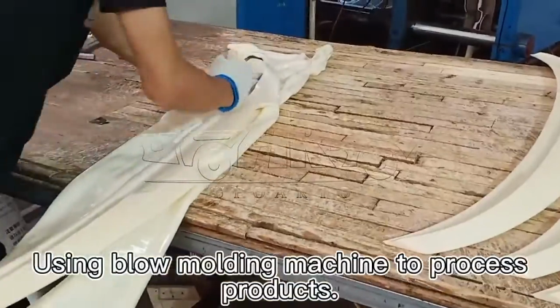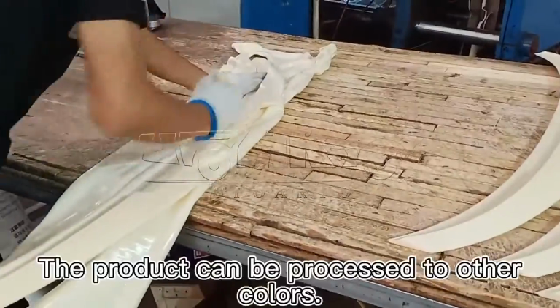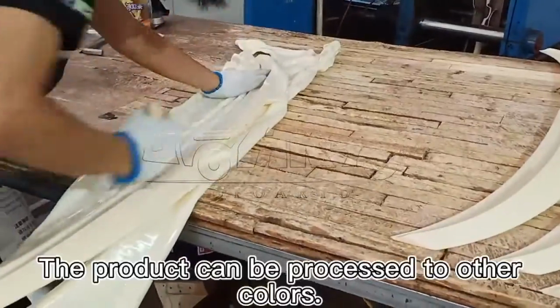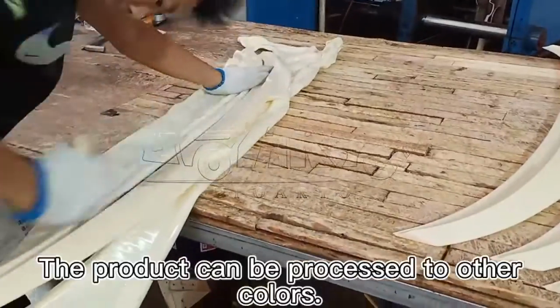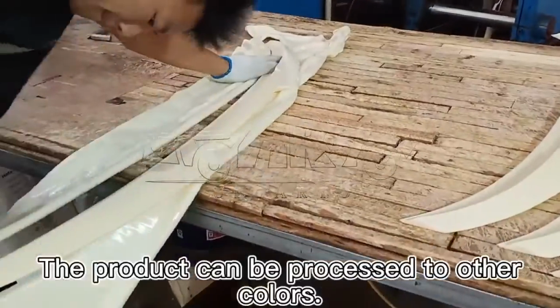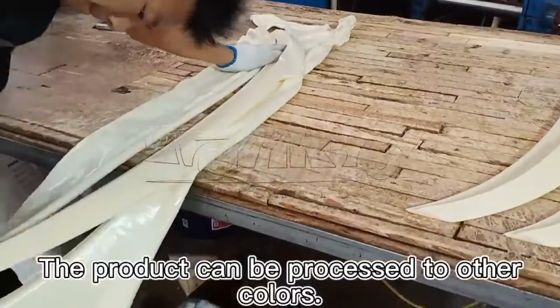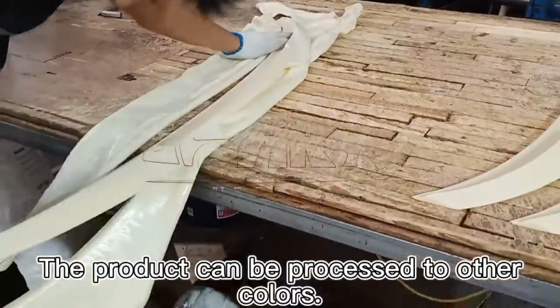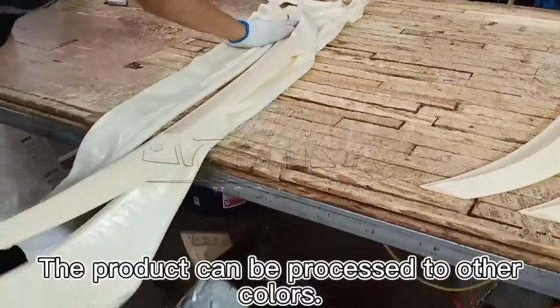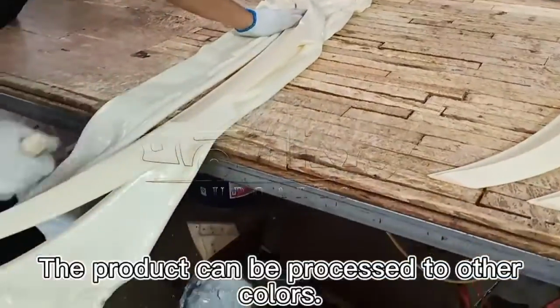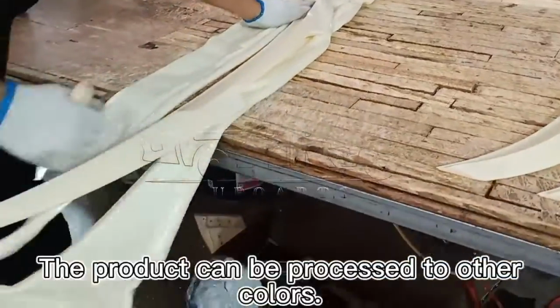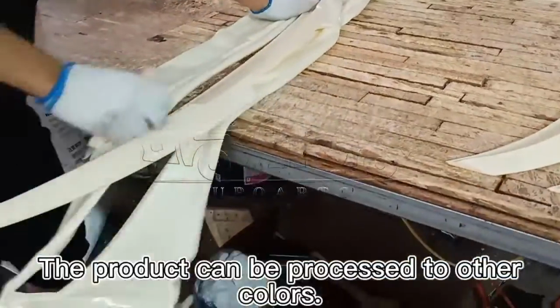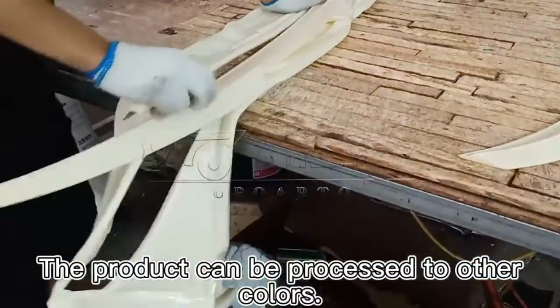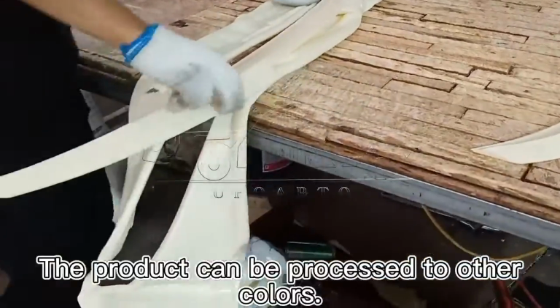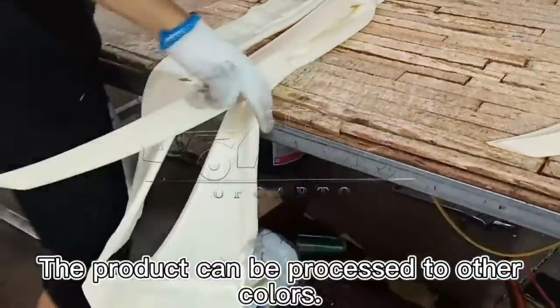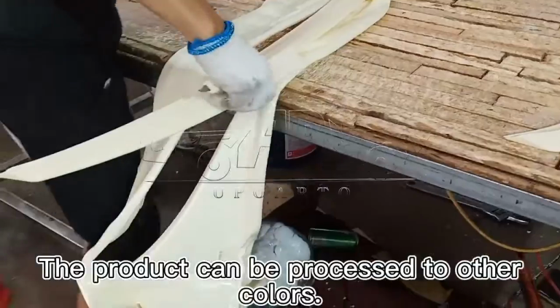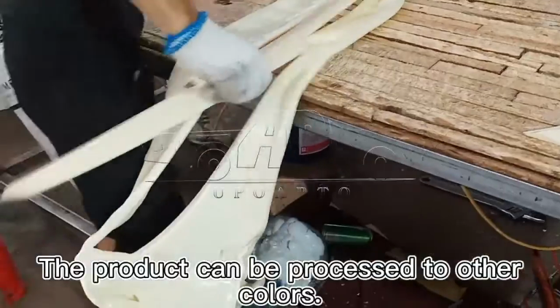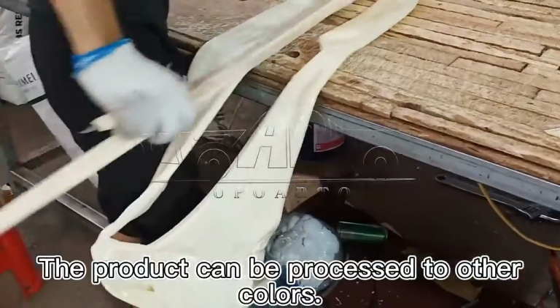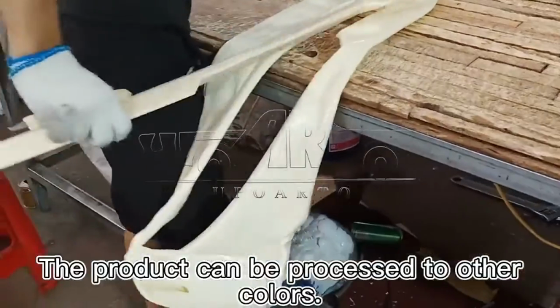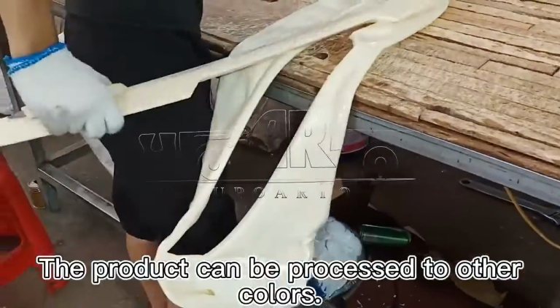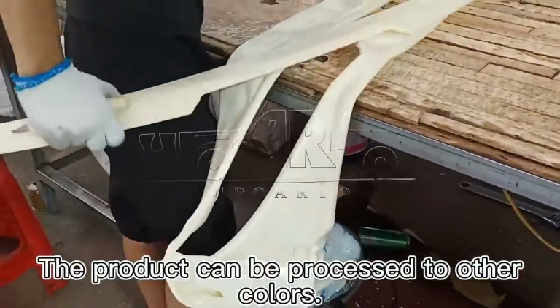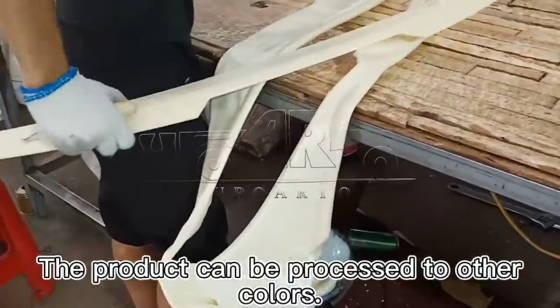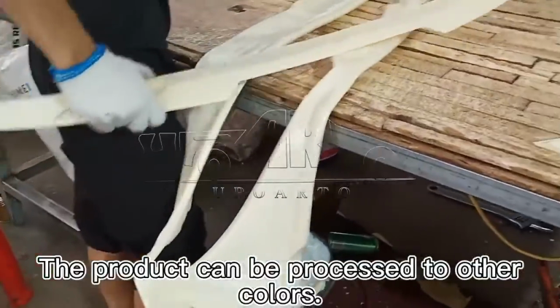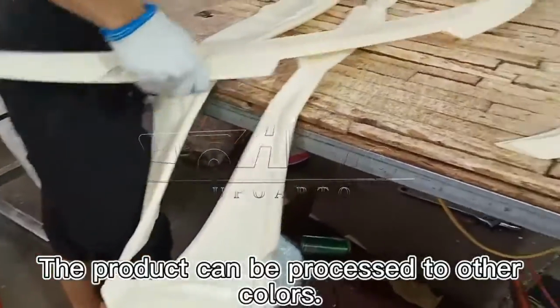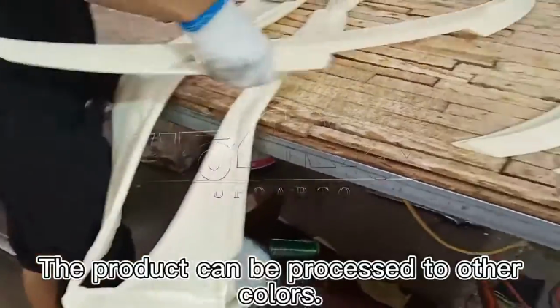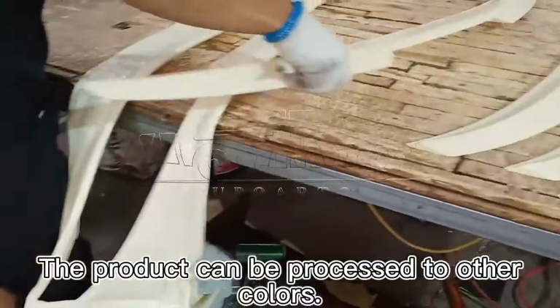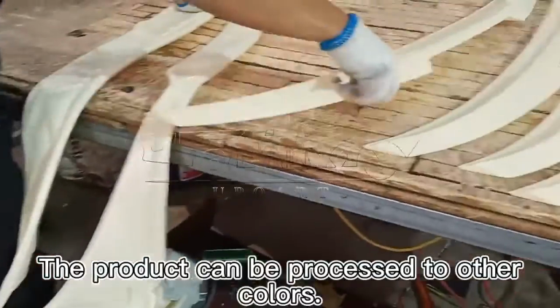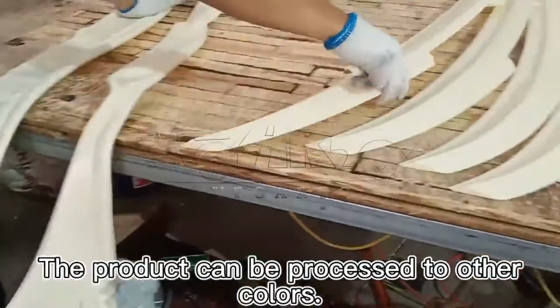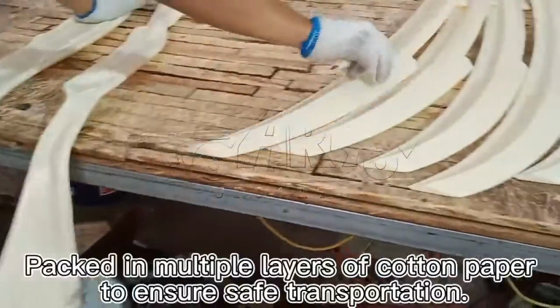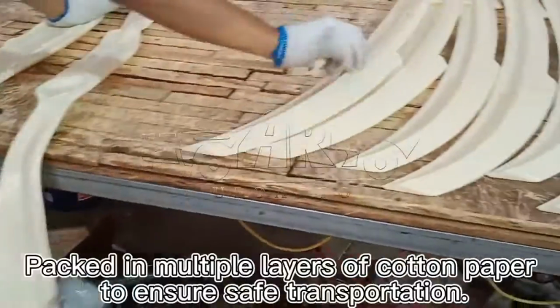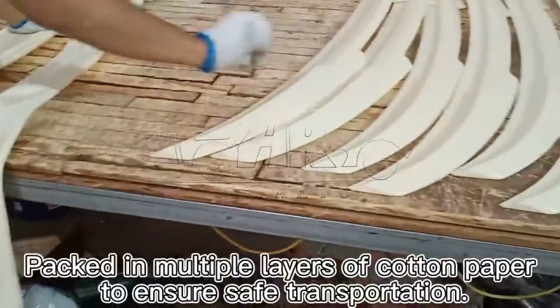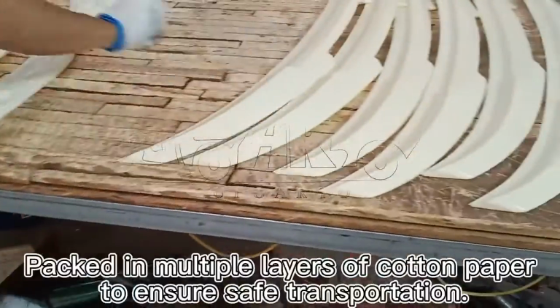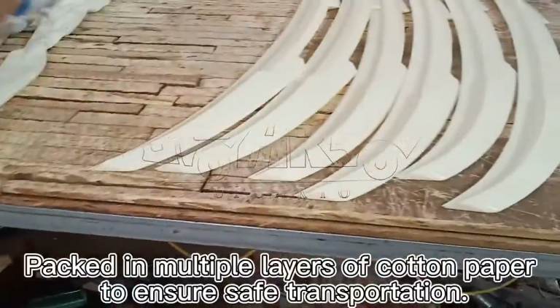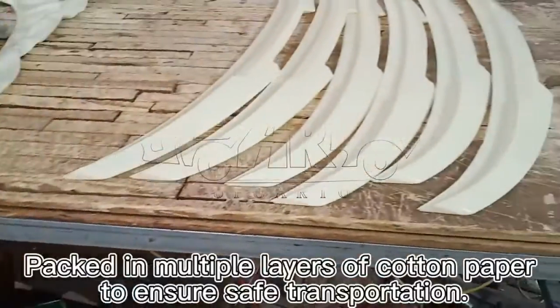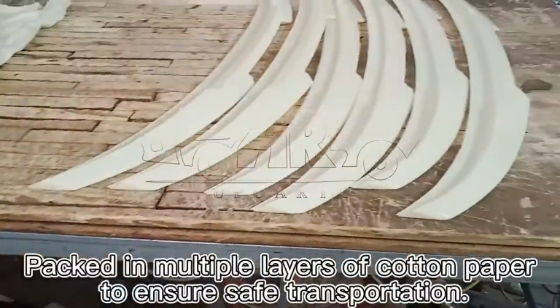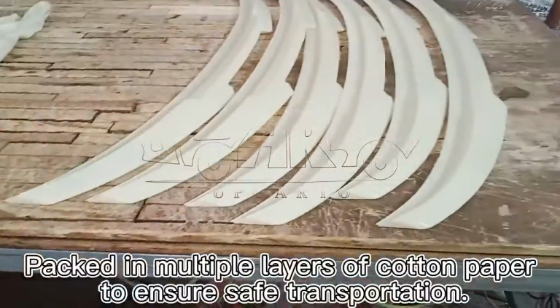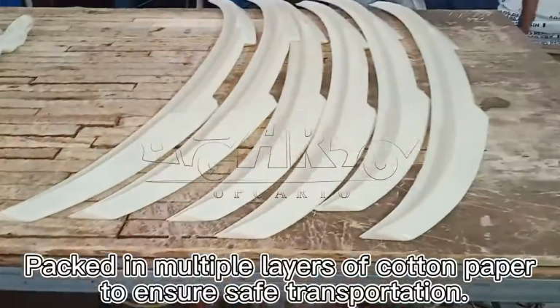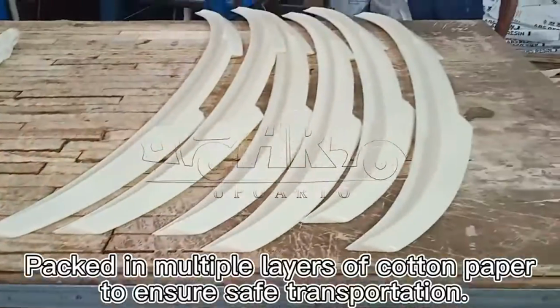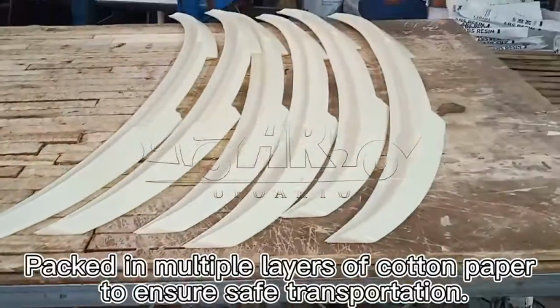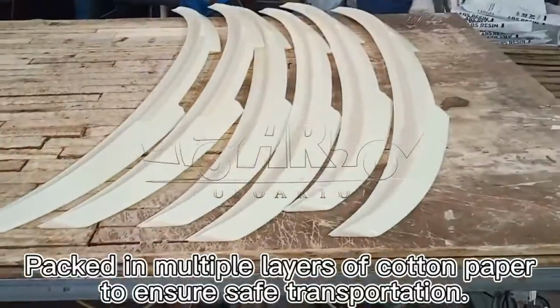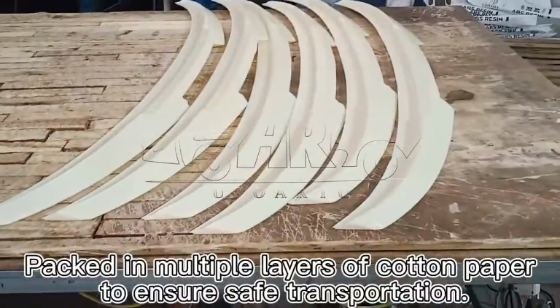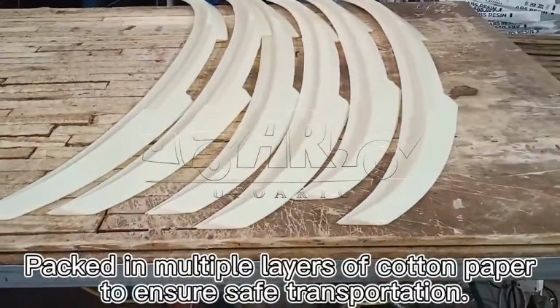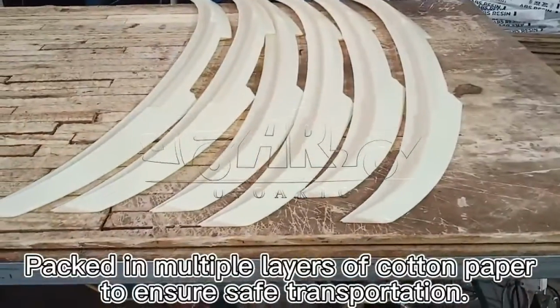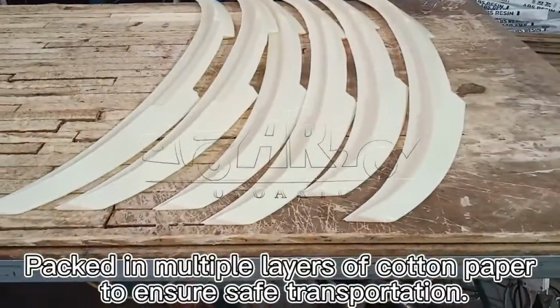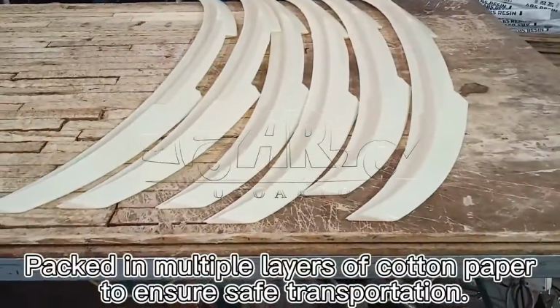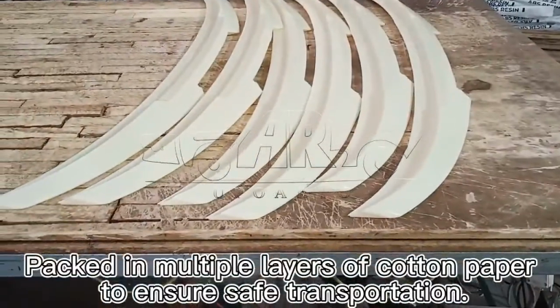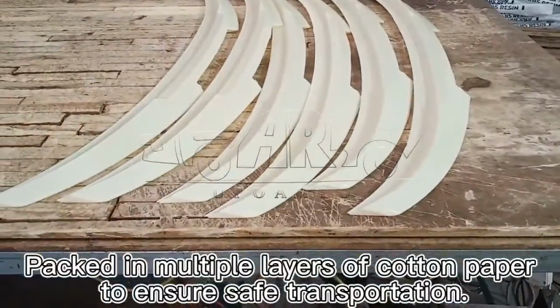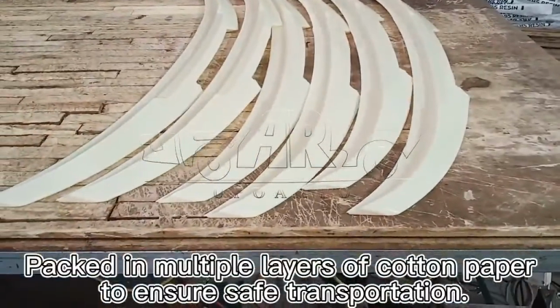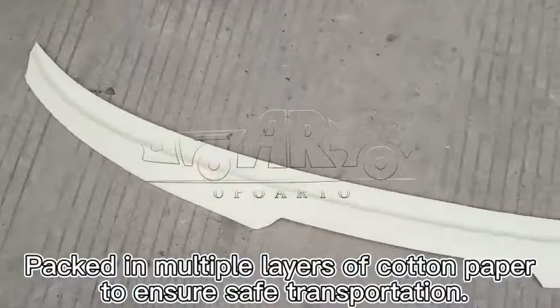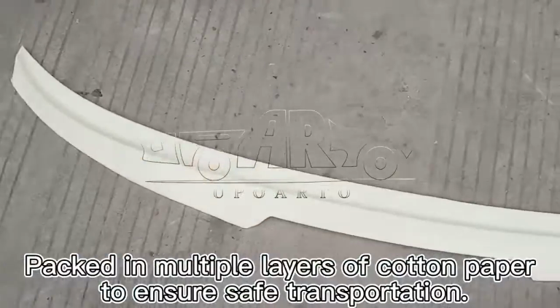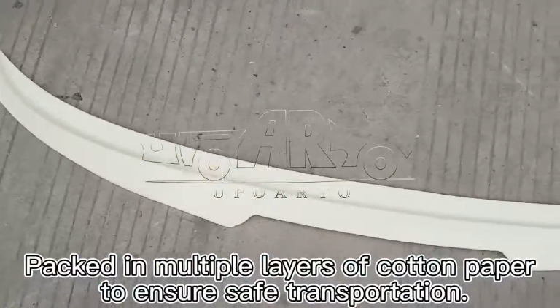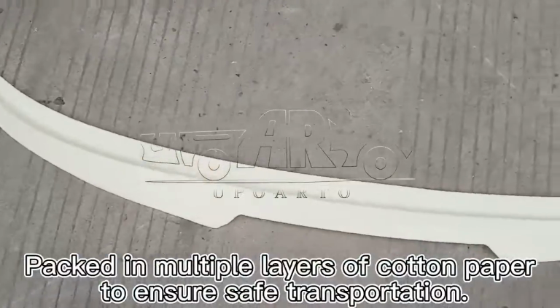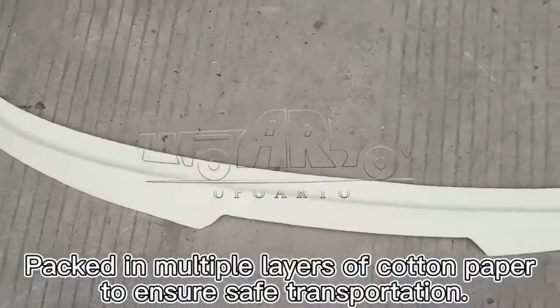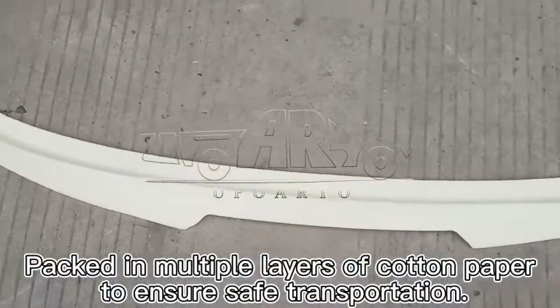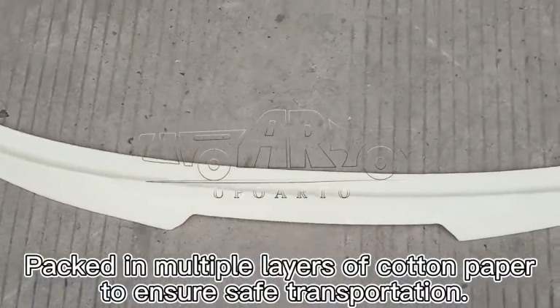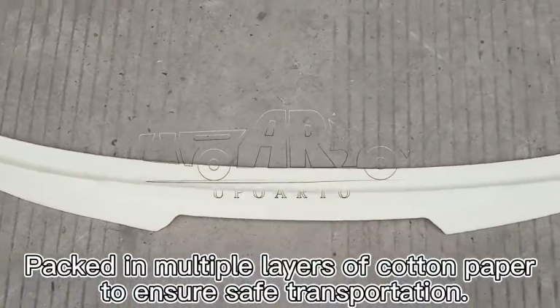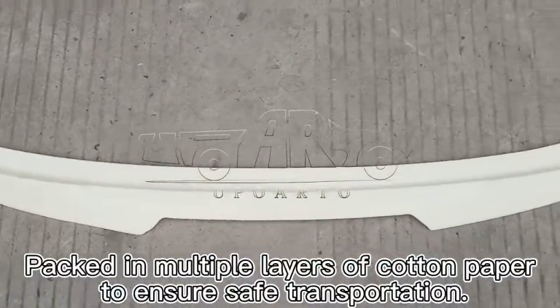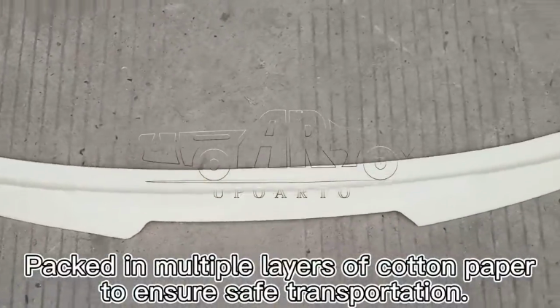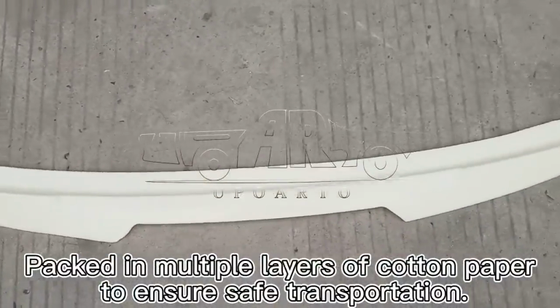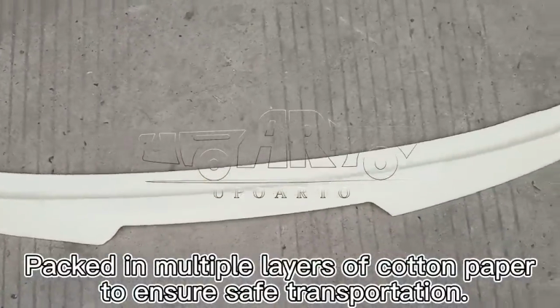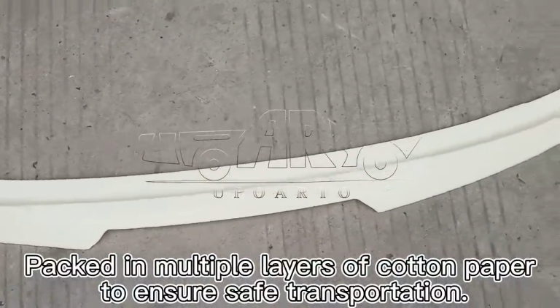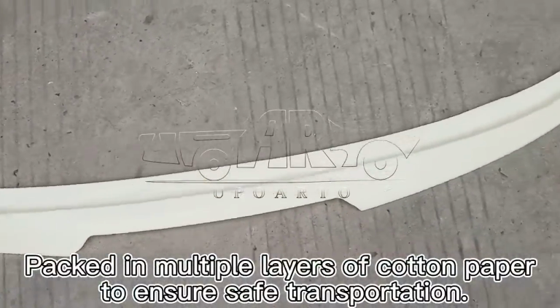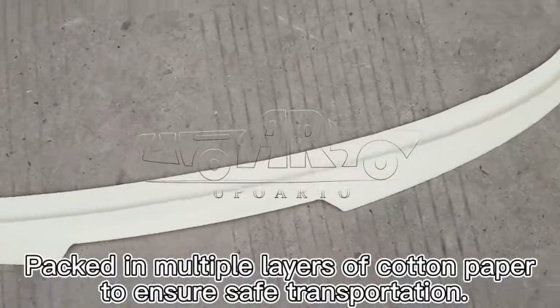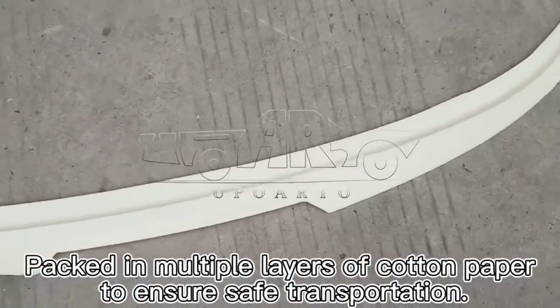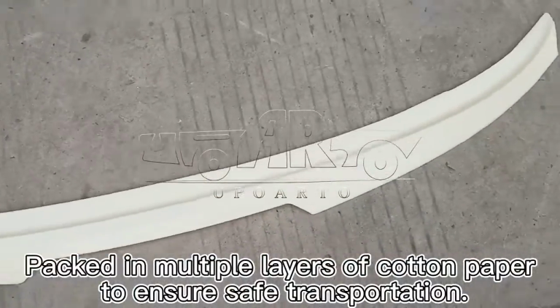The product can be processed in other colors, and is packed in multiple layers of cotton paper to ensure safe transportation.